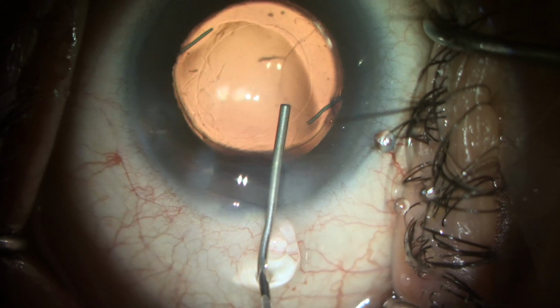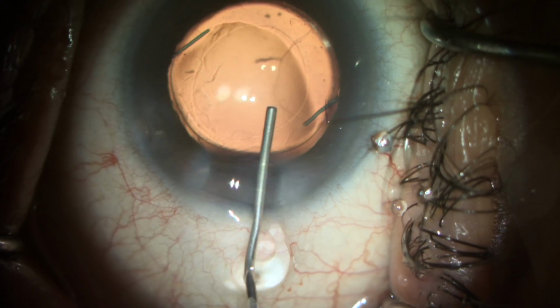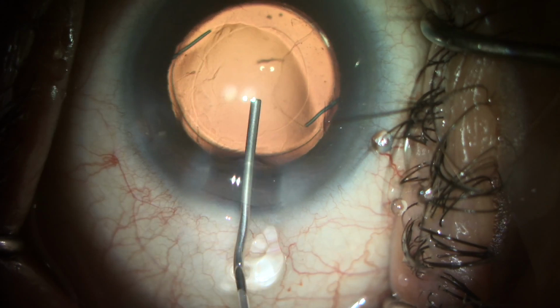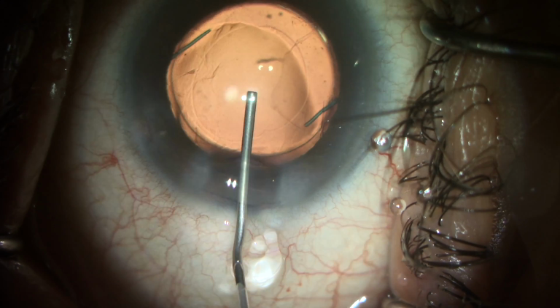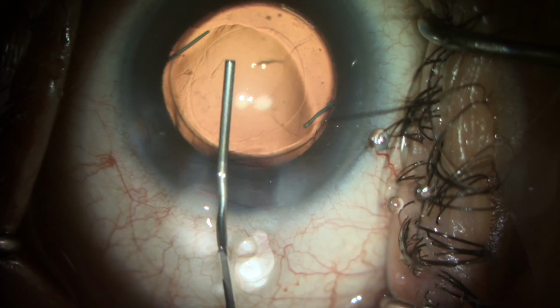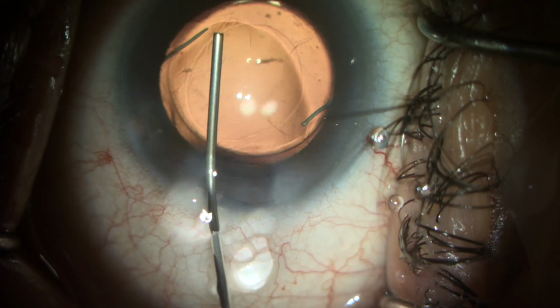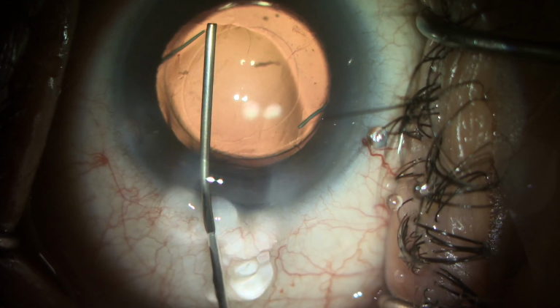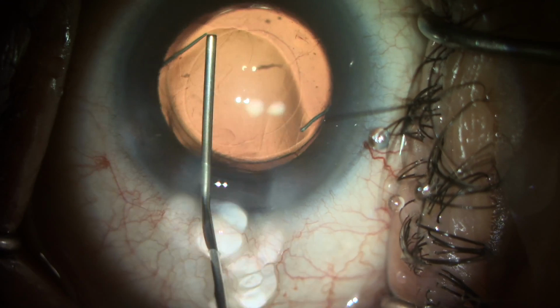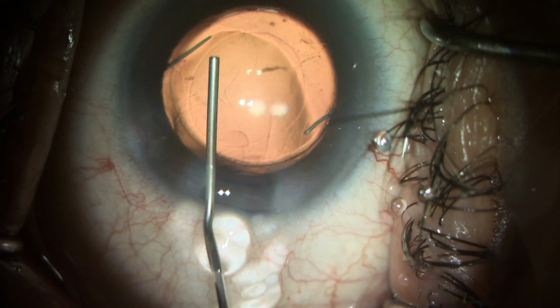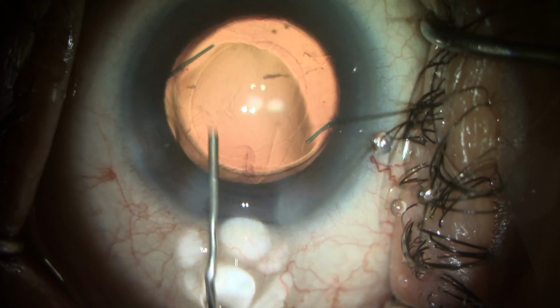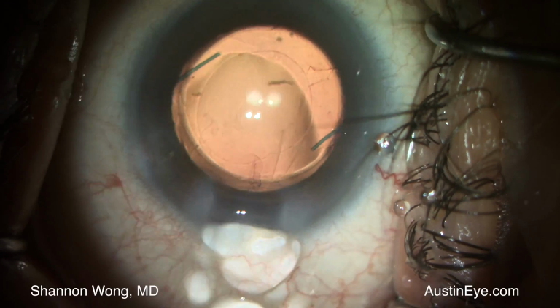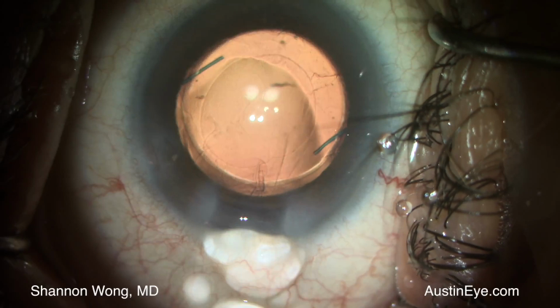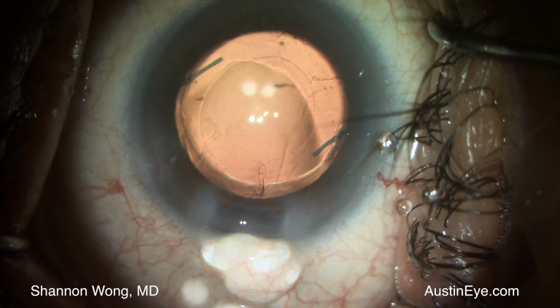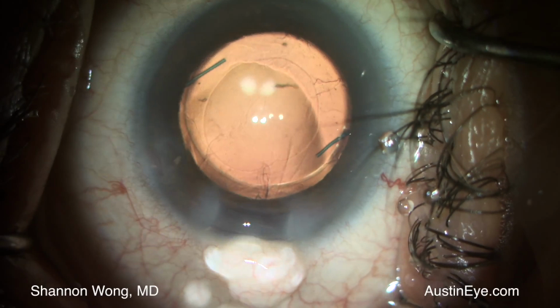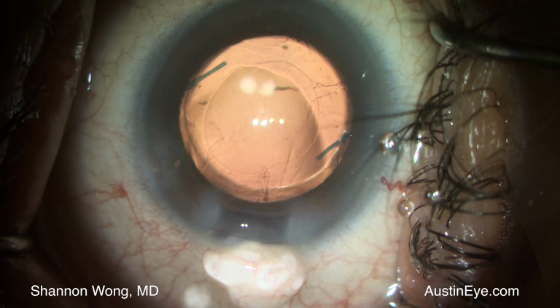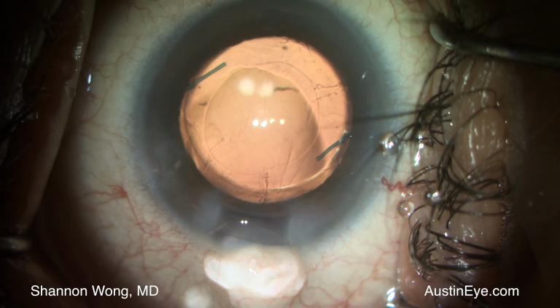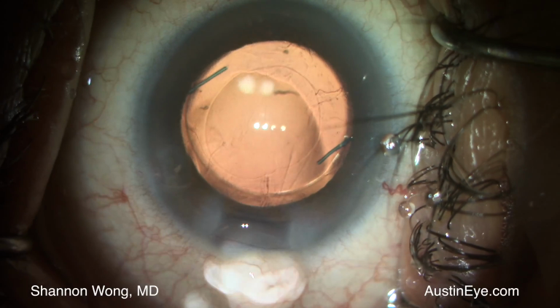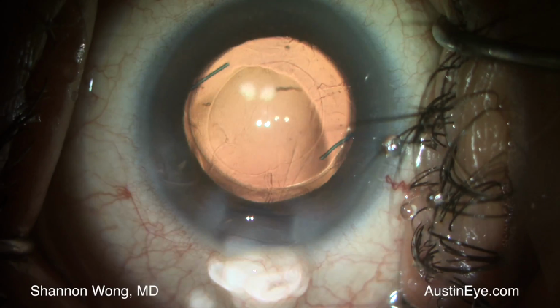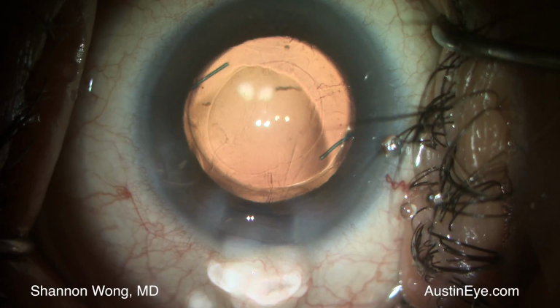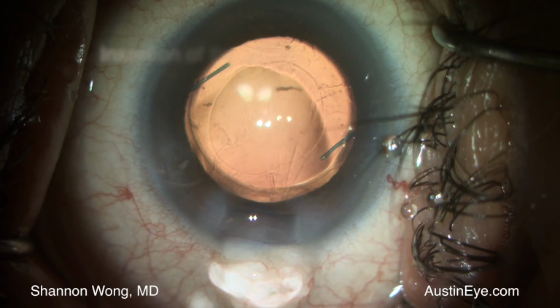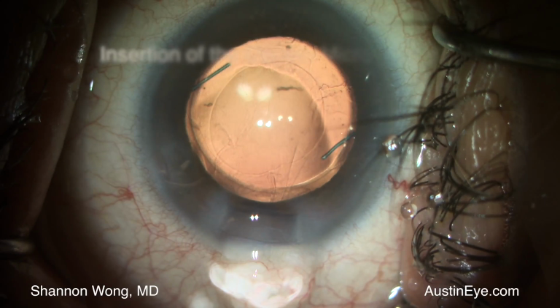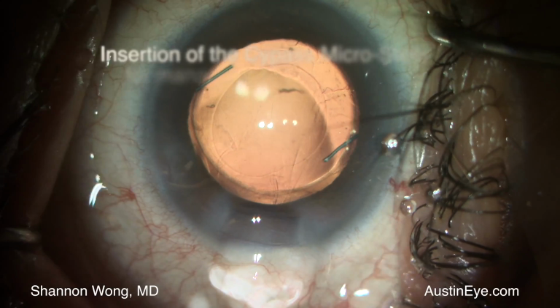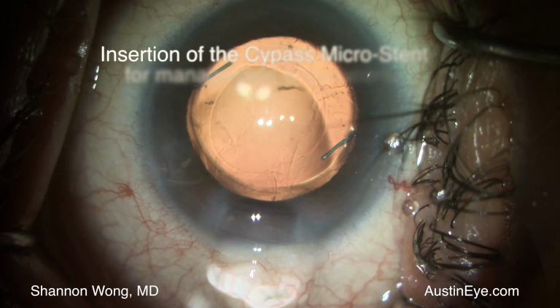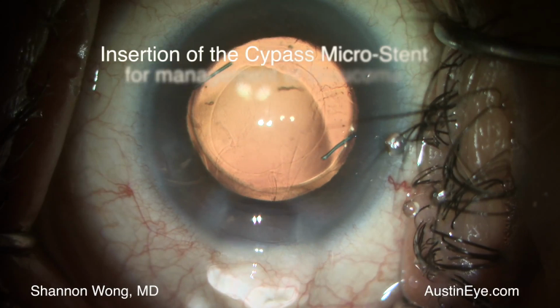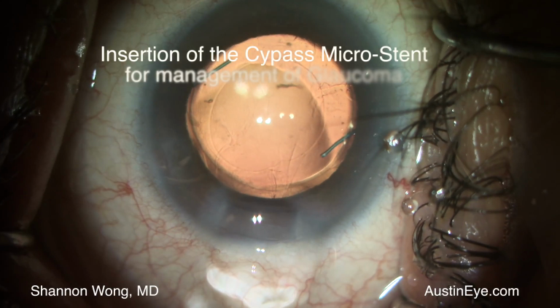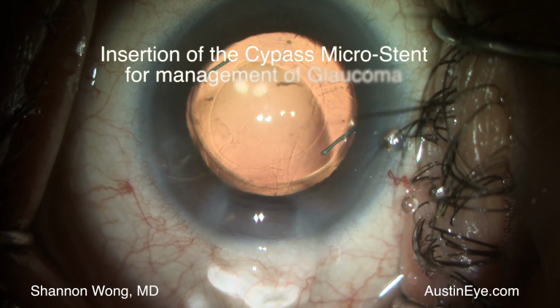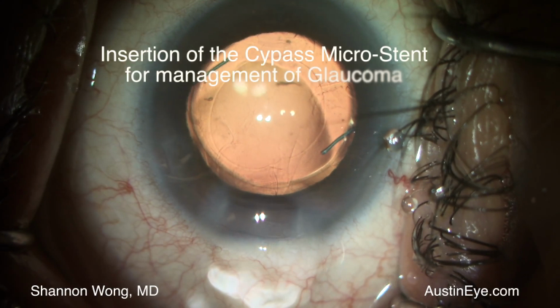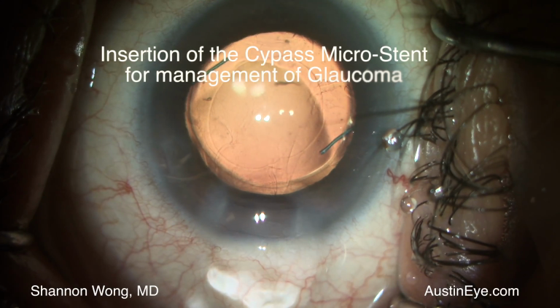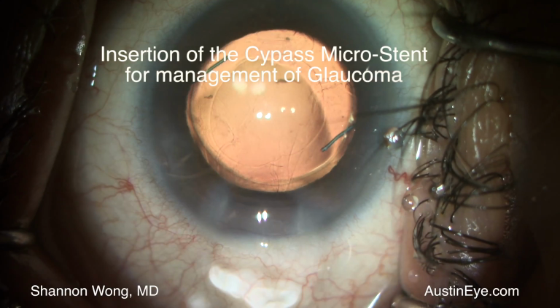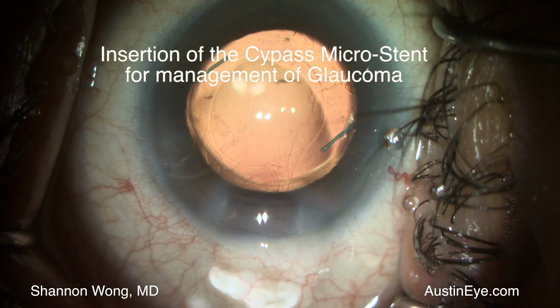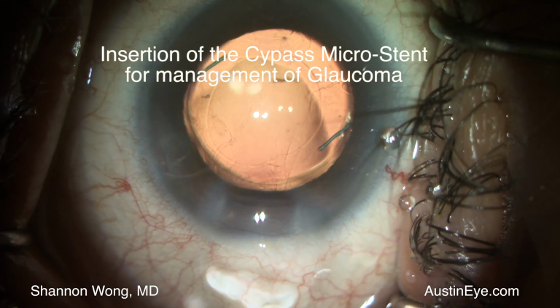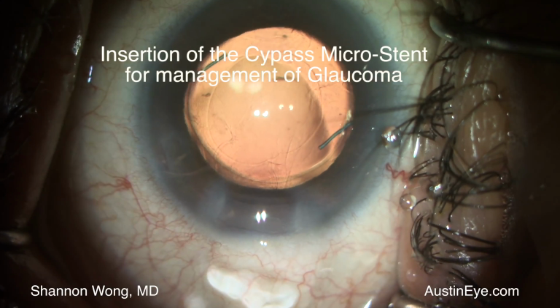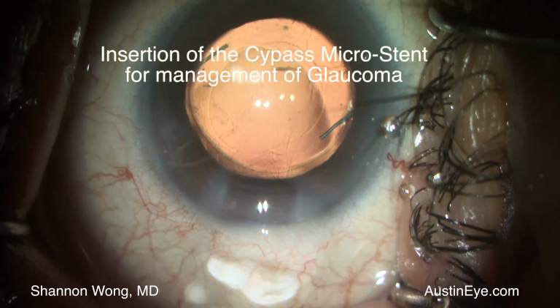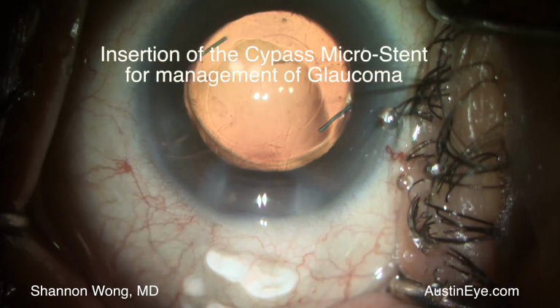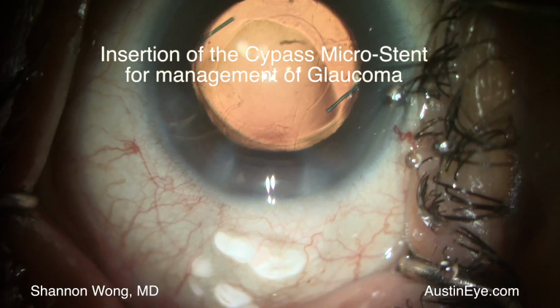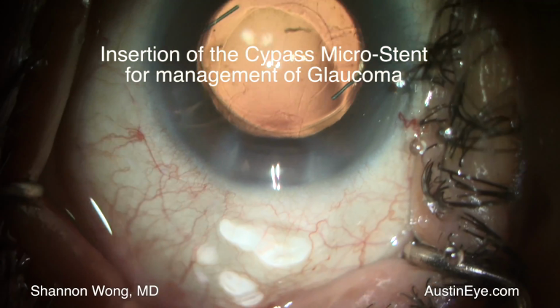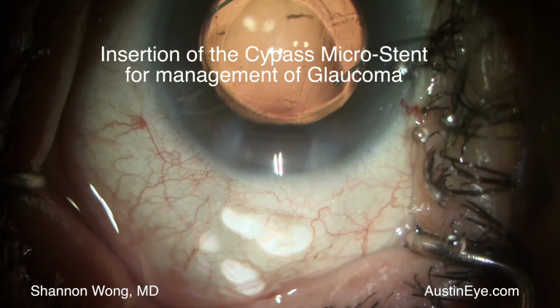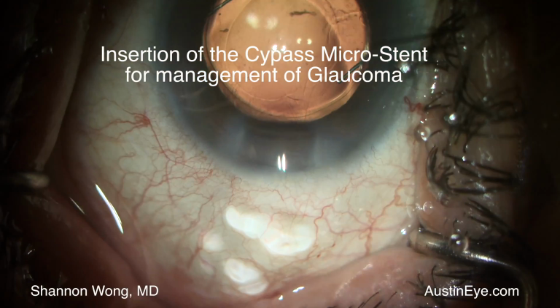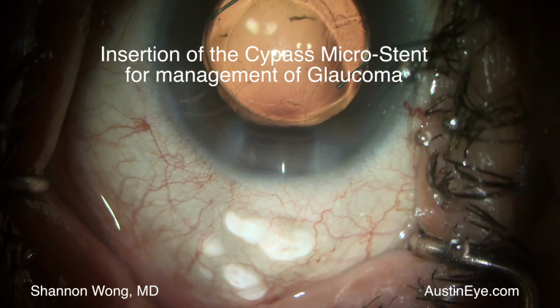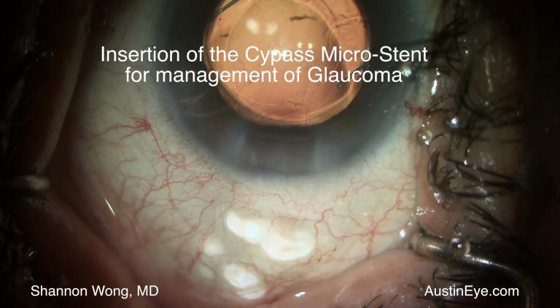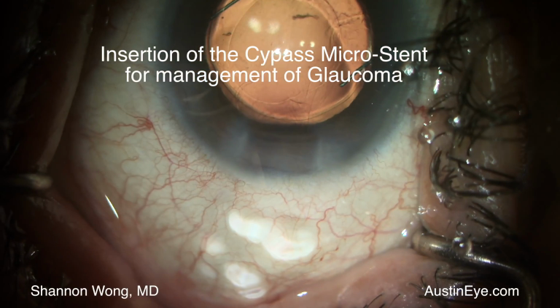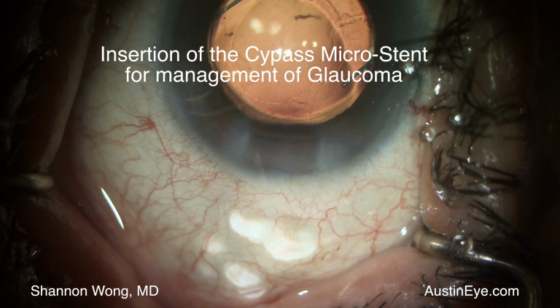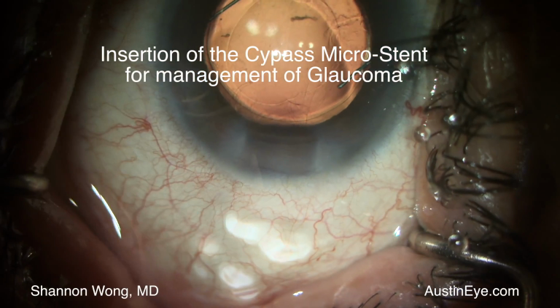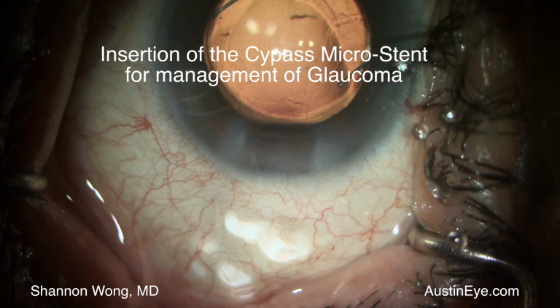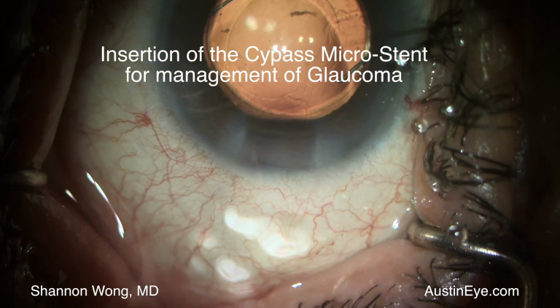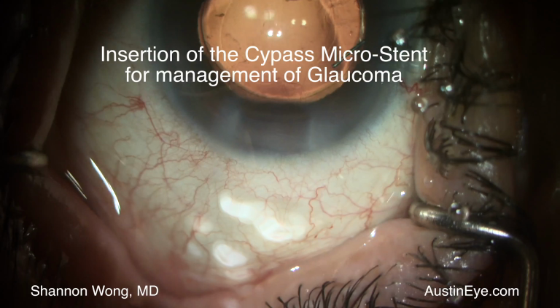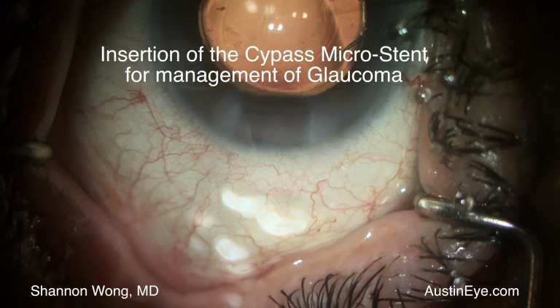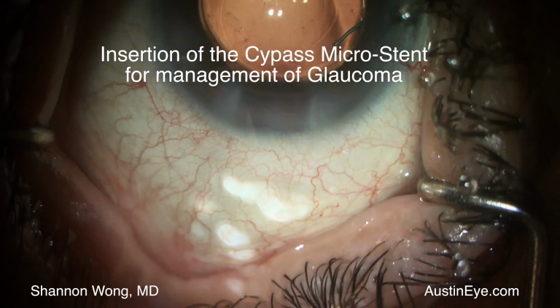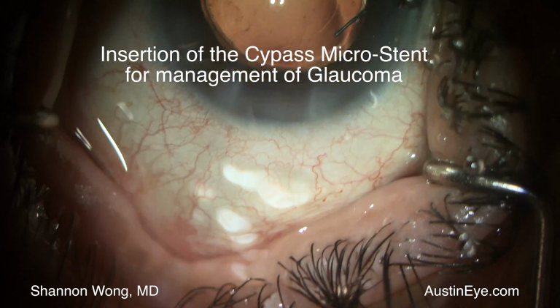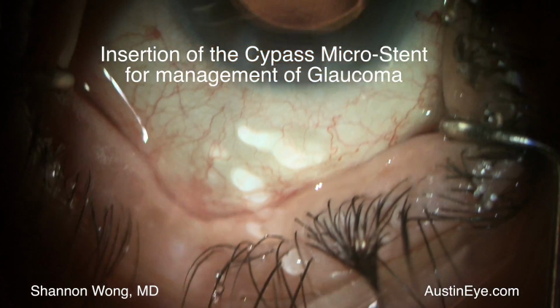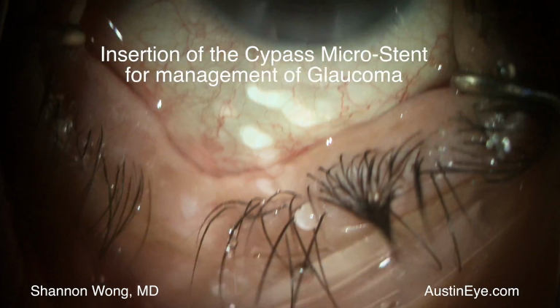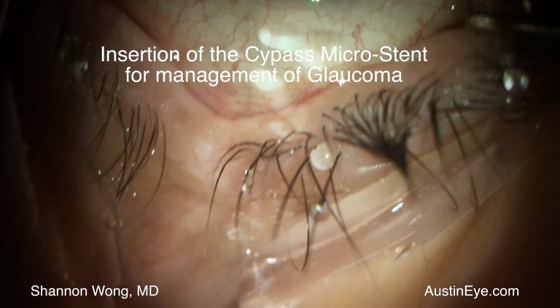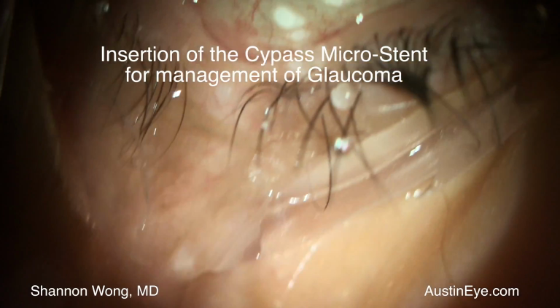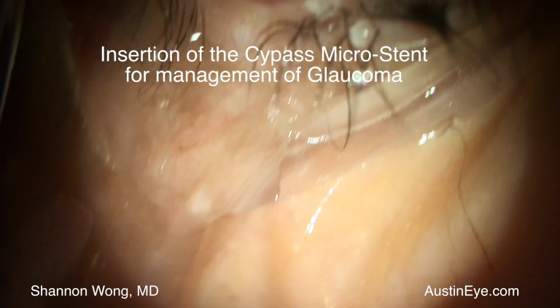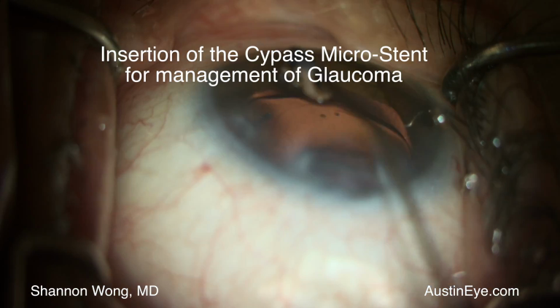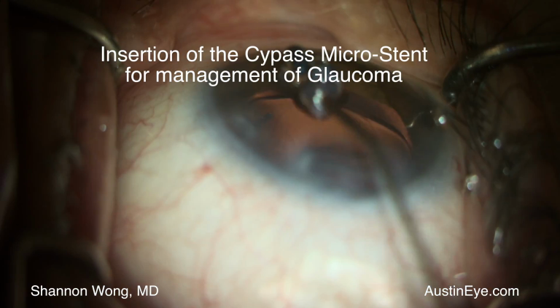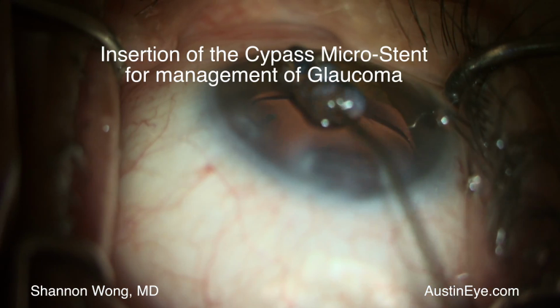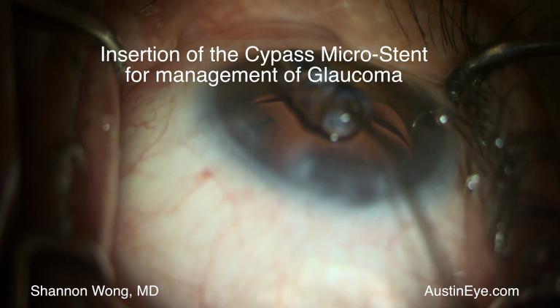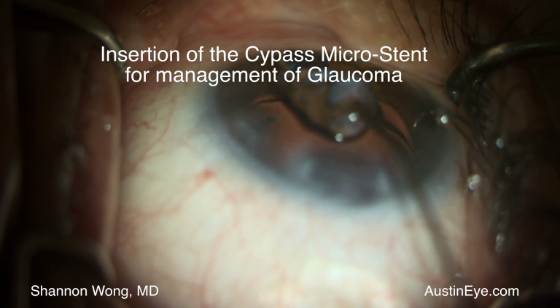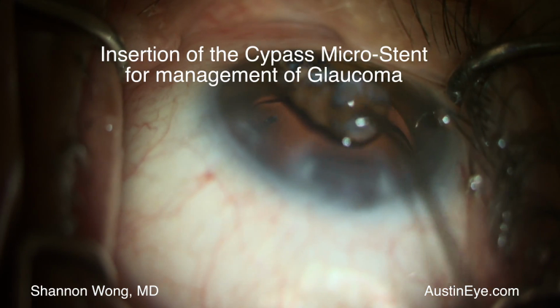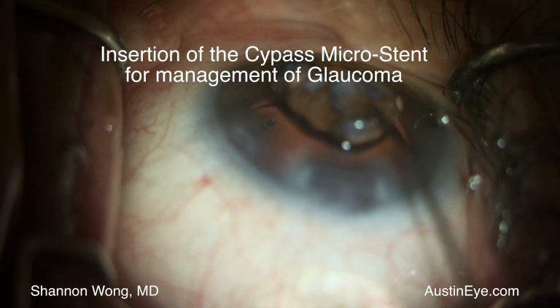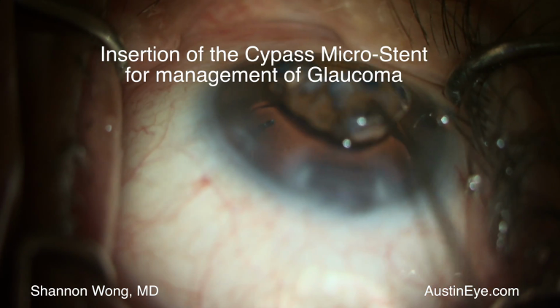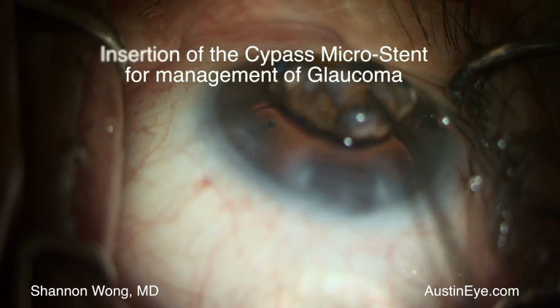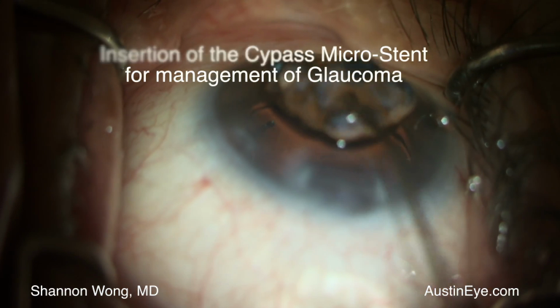This is Shannon Wong in Austin, Texas. I'm going to present this case of placement of a Sidepass microstent for management of glaucoma.